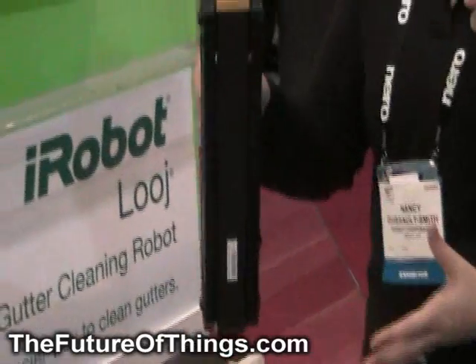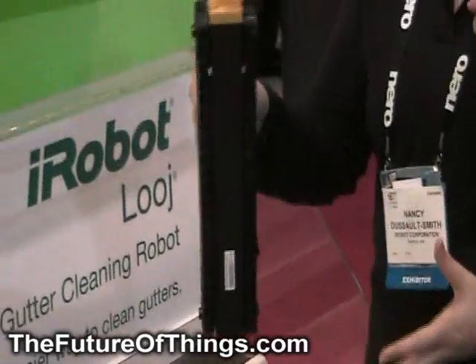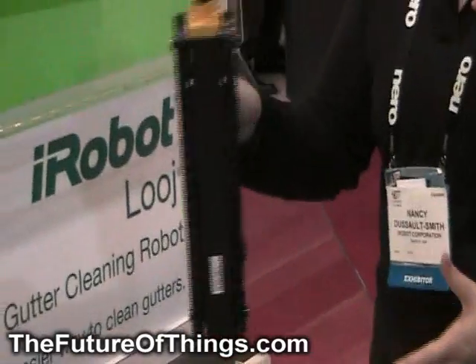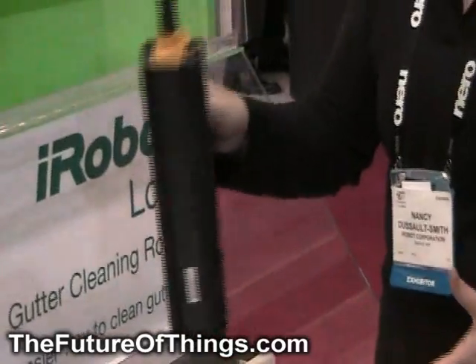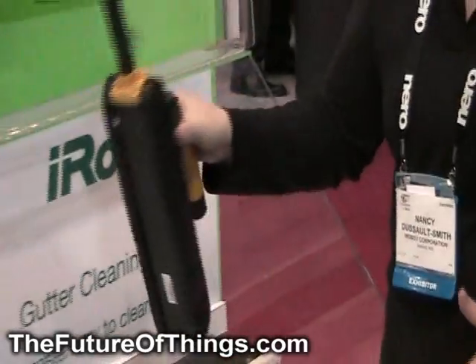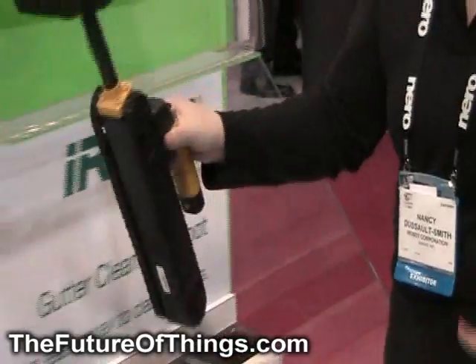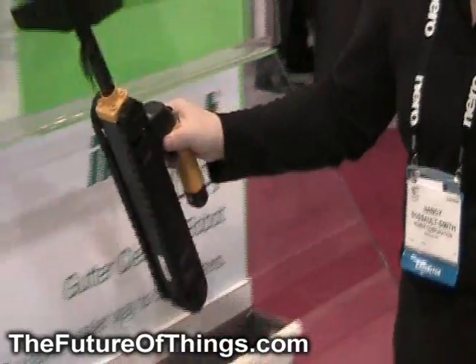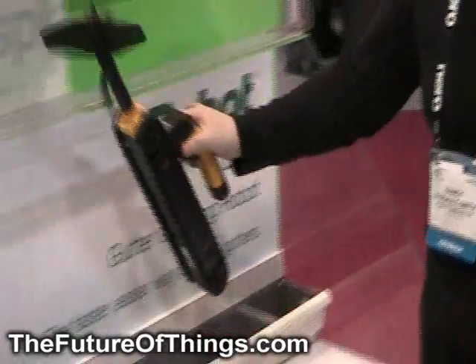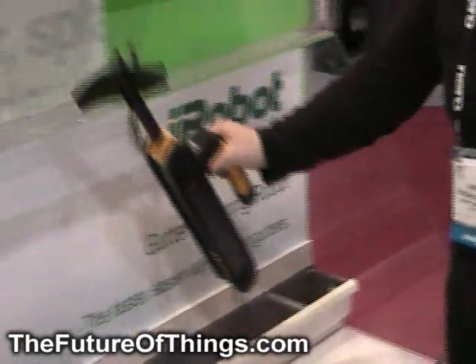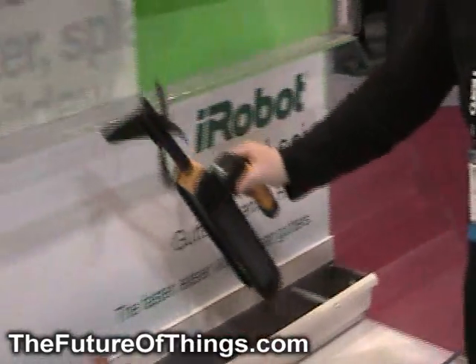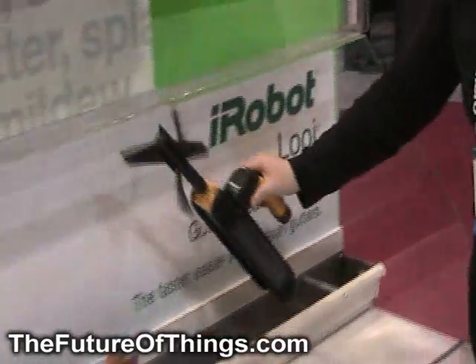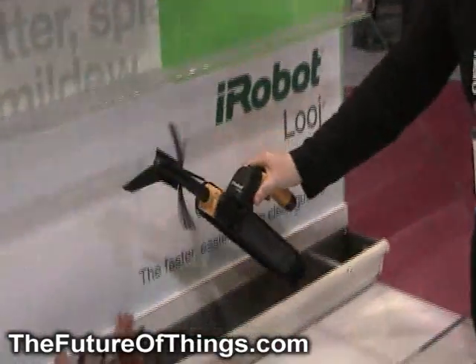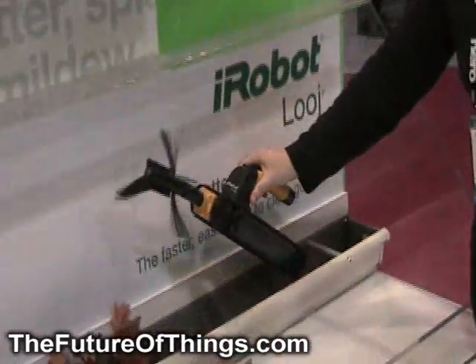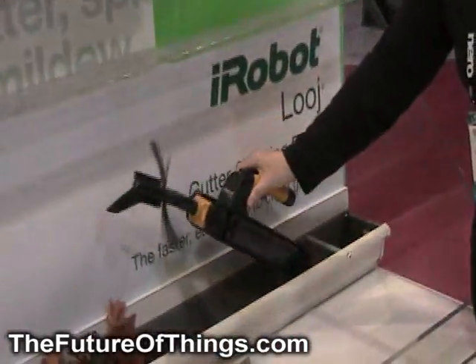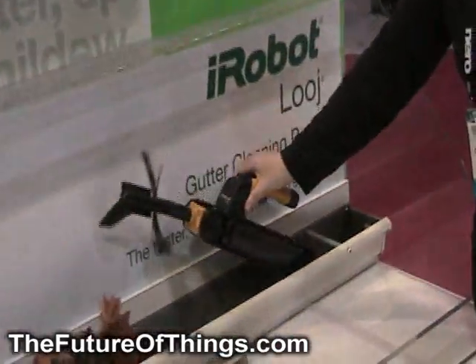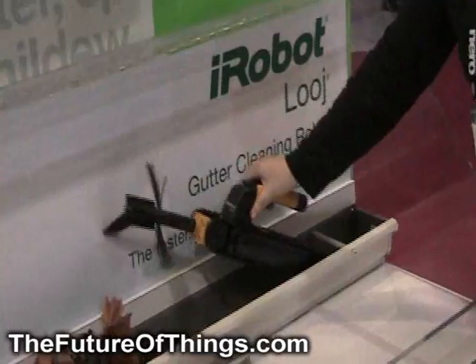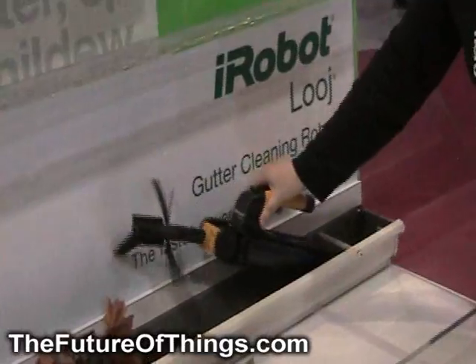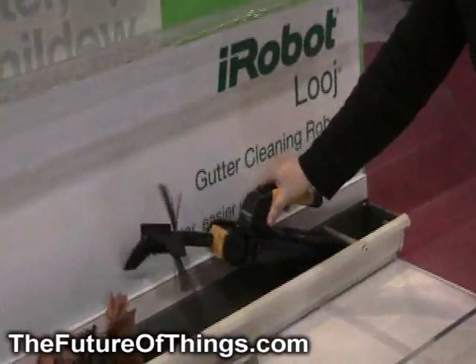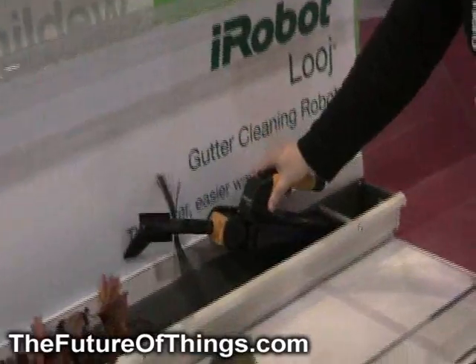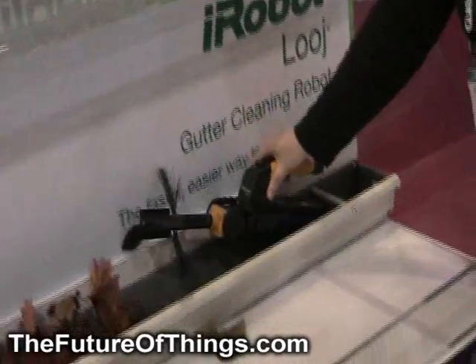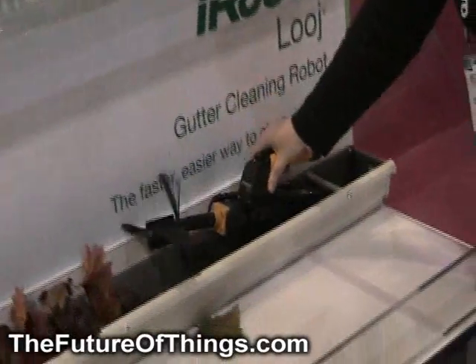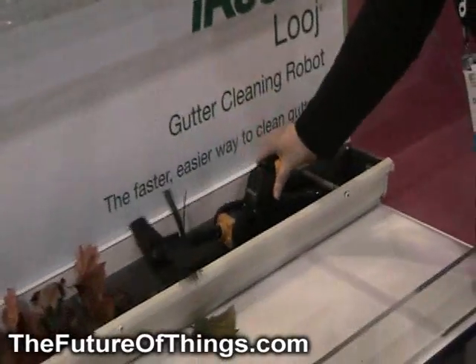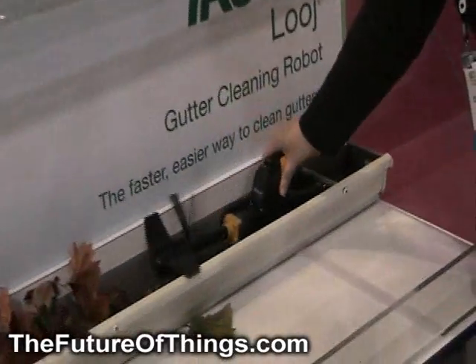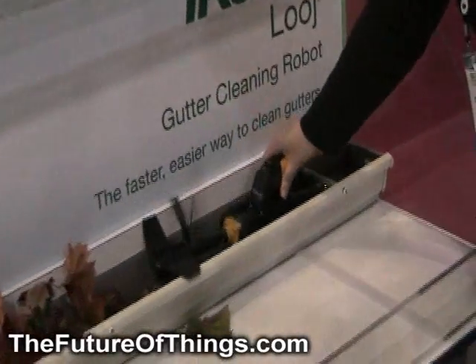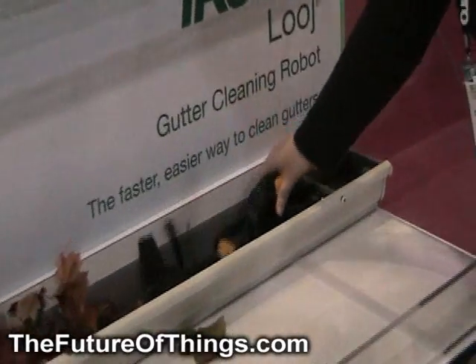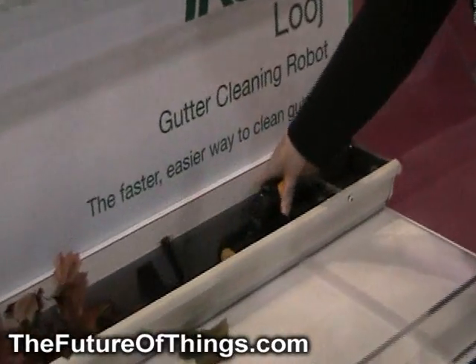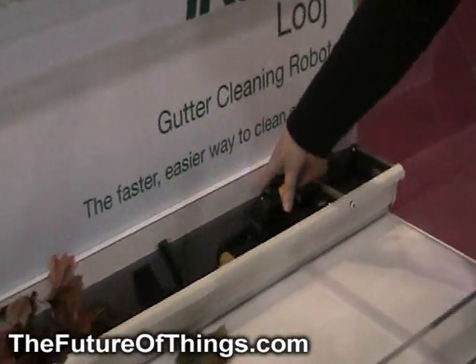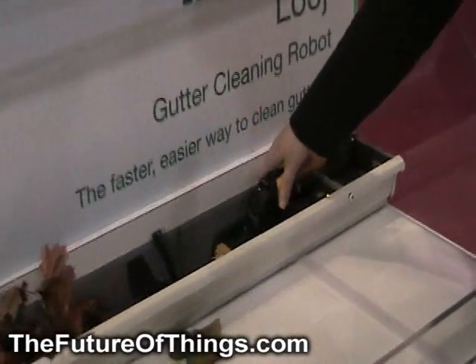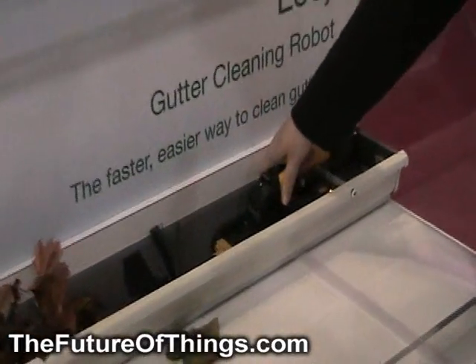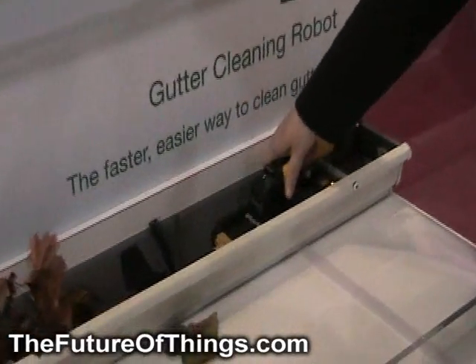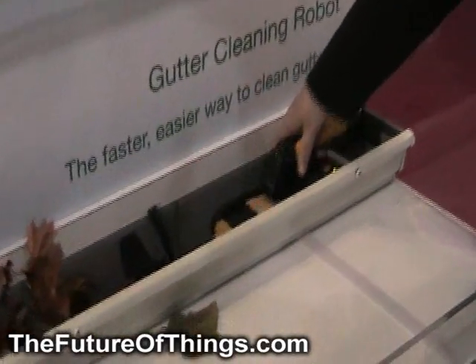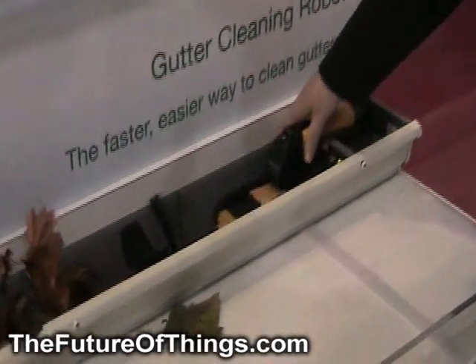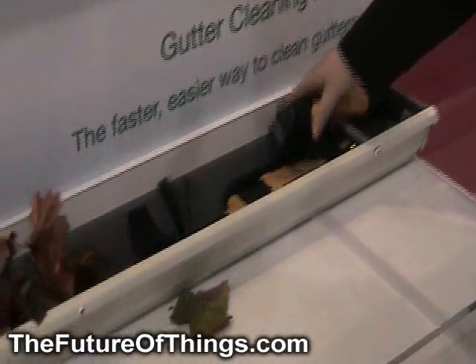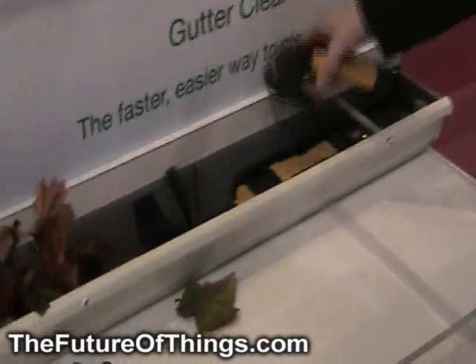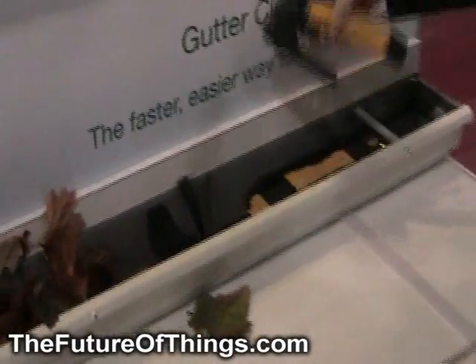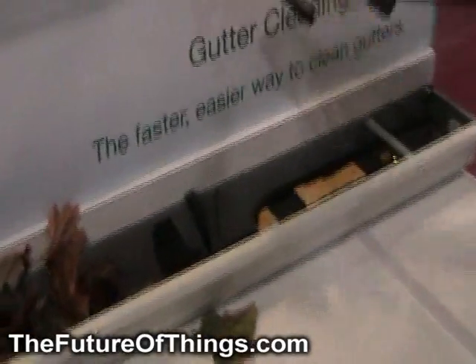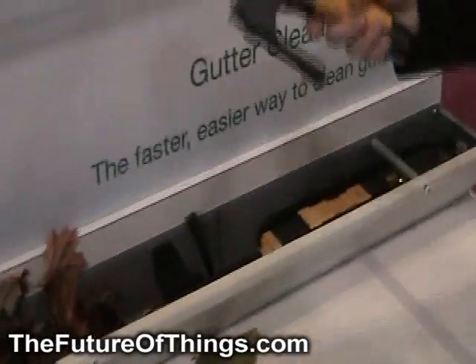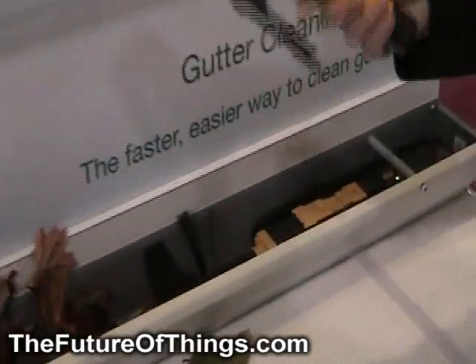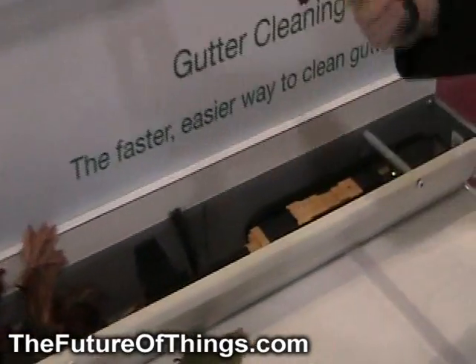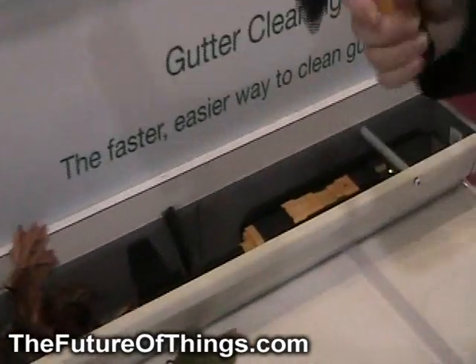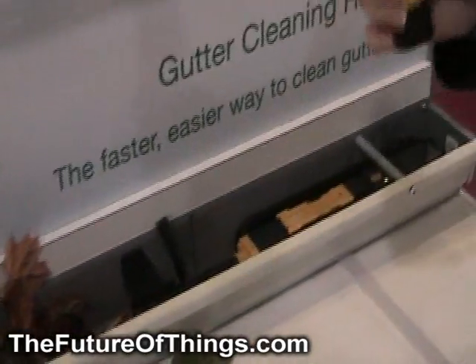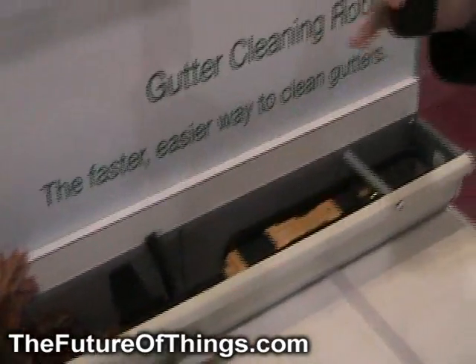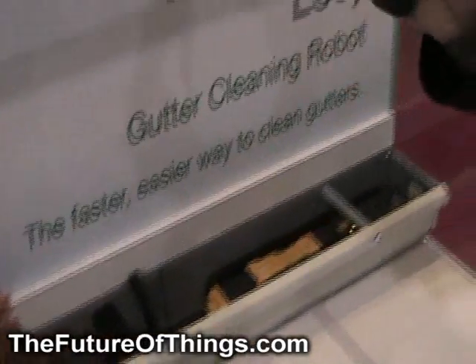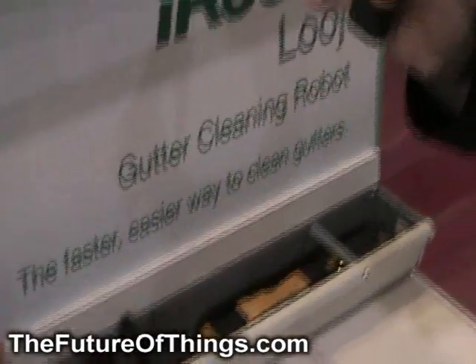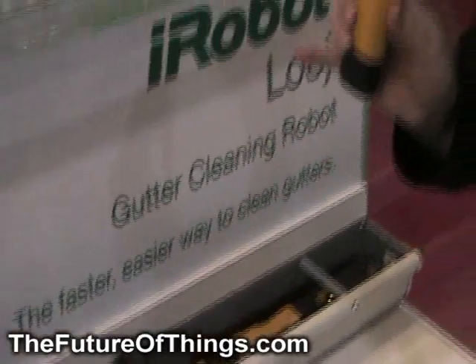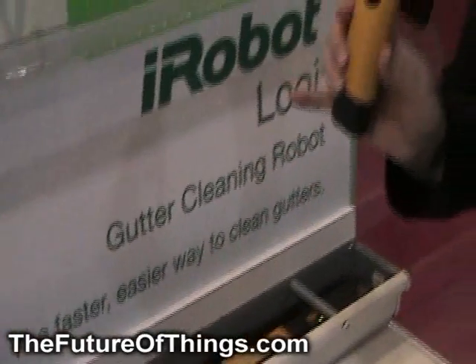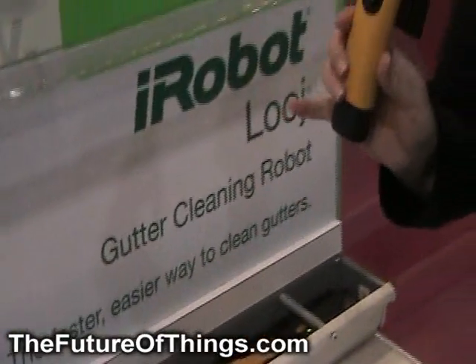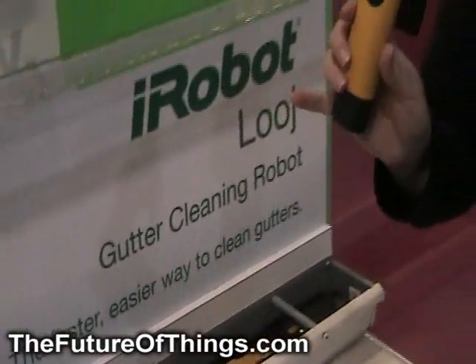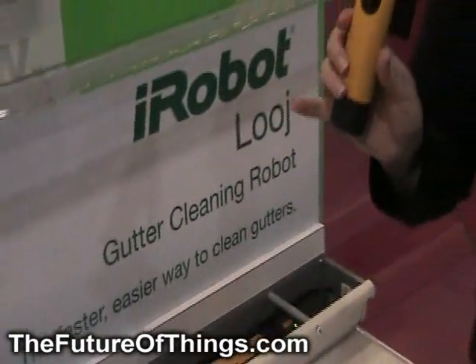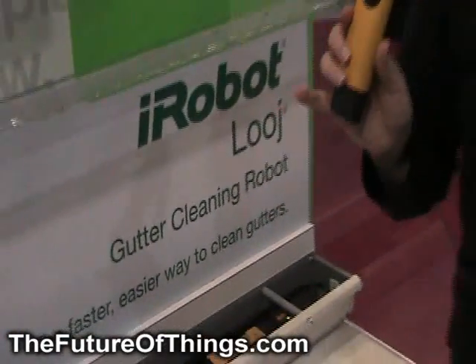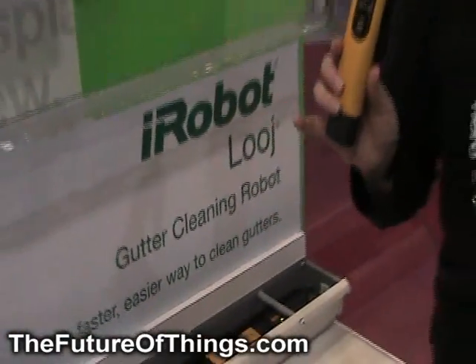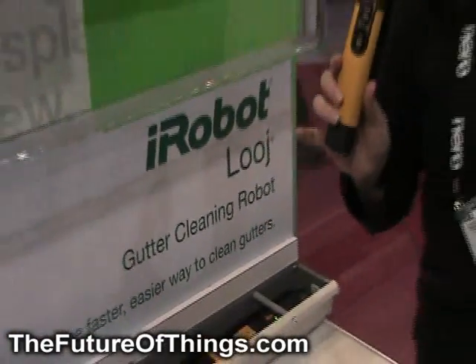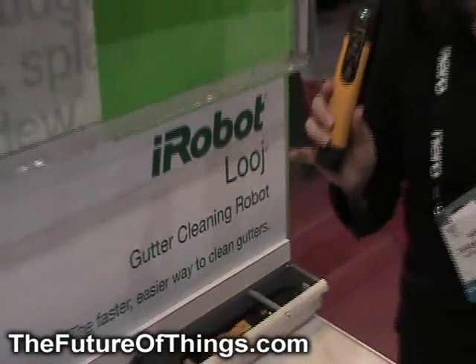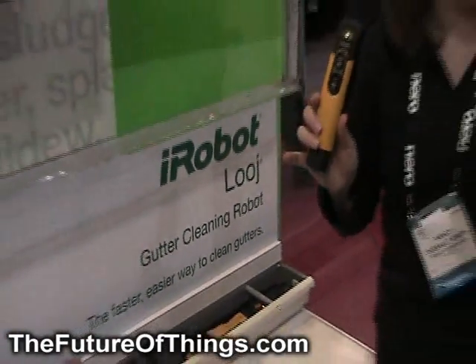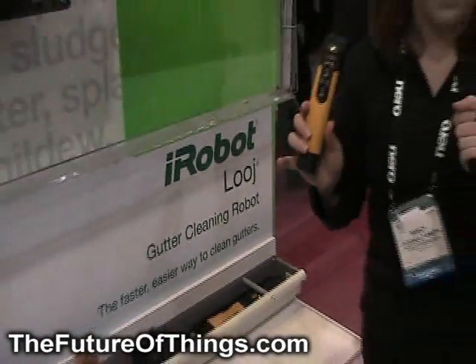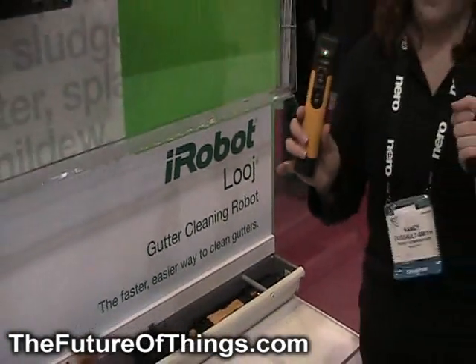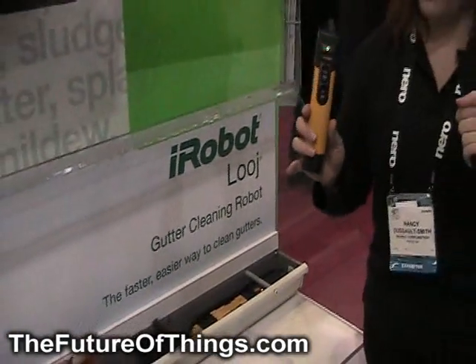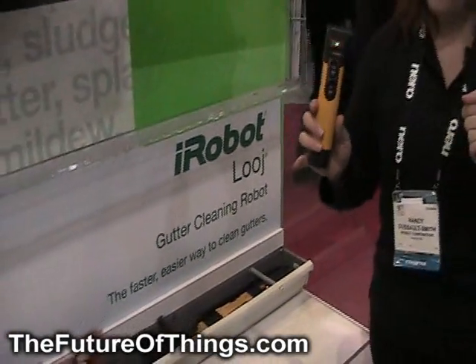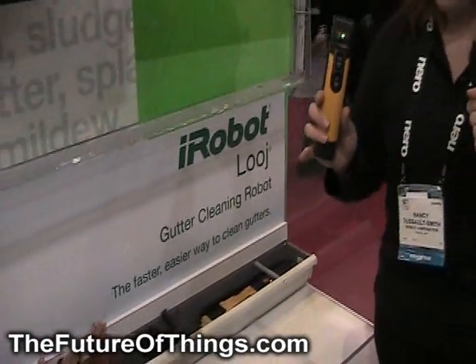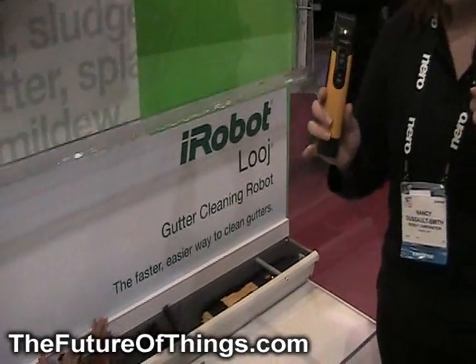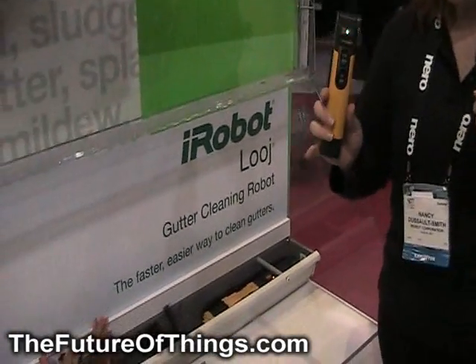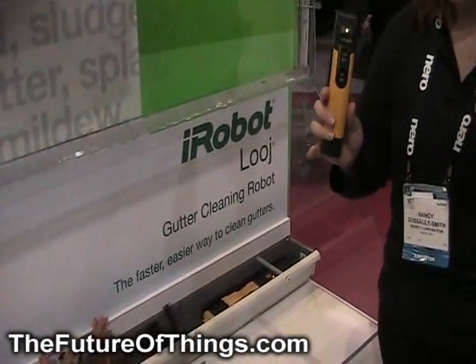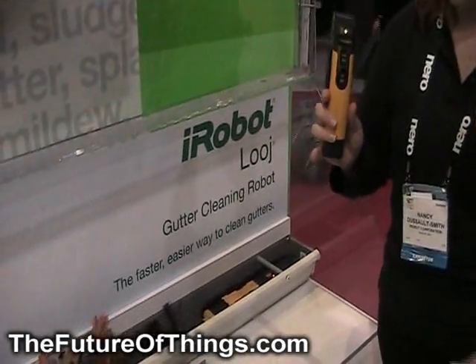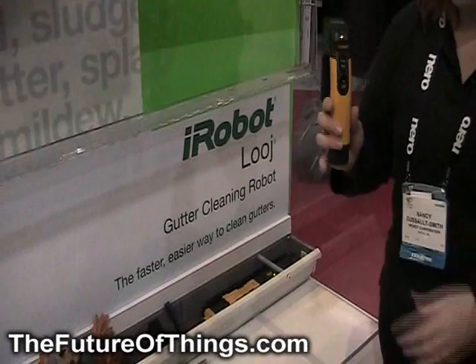Very simple to use. You drop it into your gutter, you push a button which releases the handle. The handle then becomes a remote control.